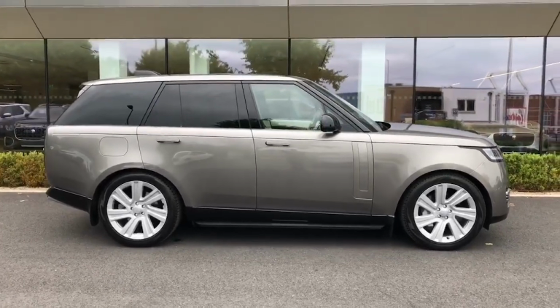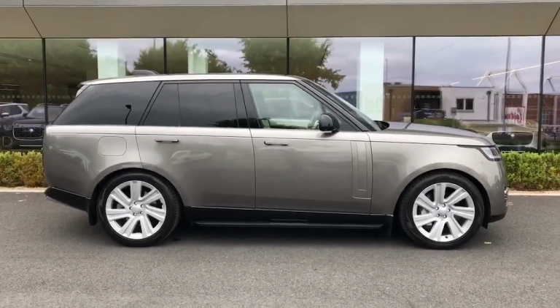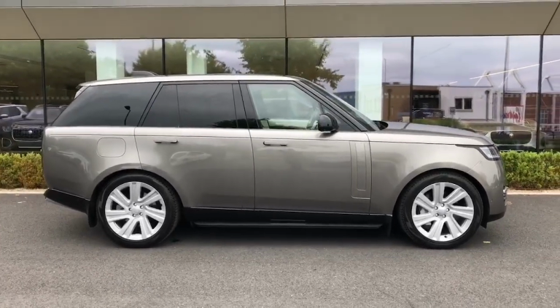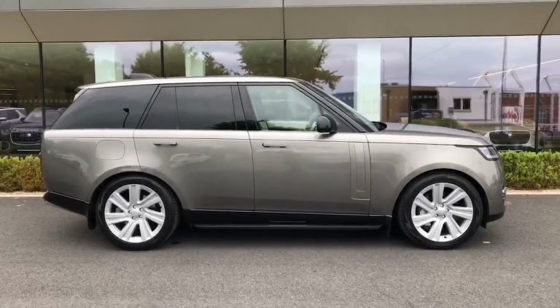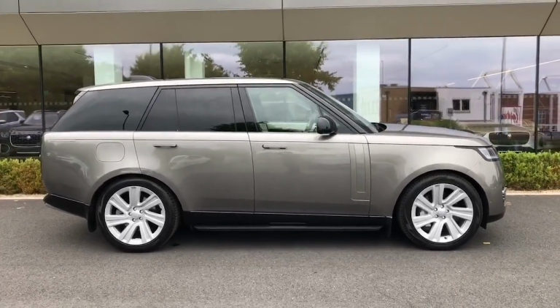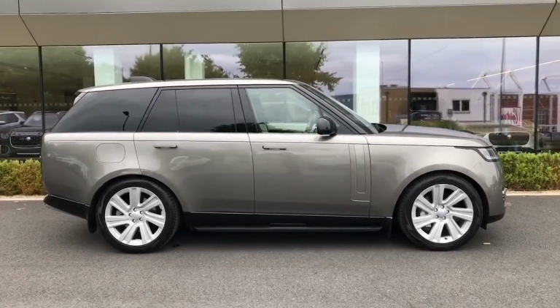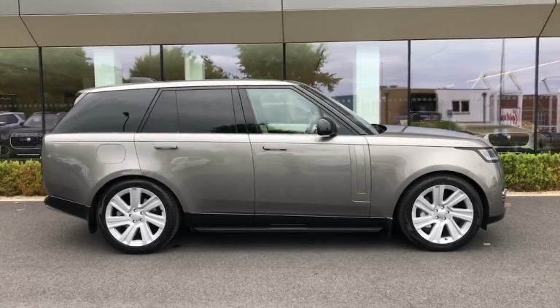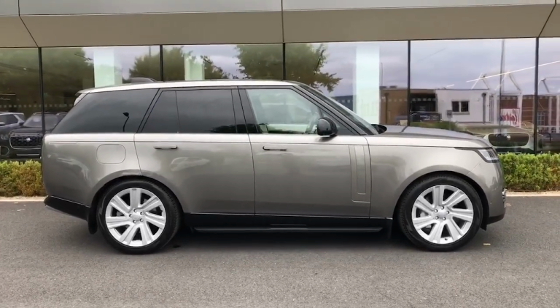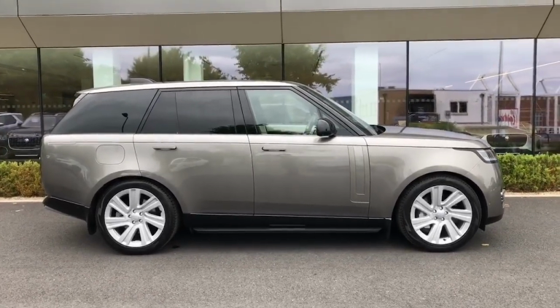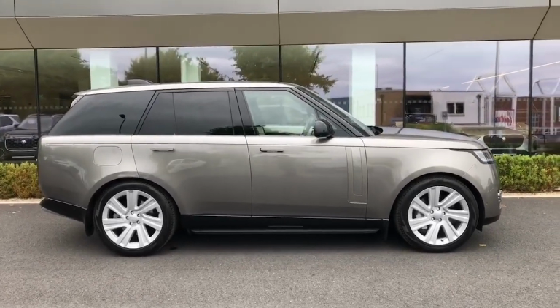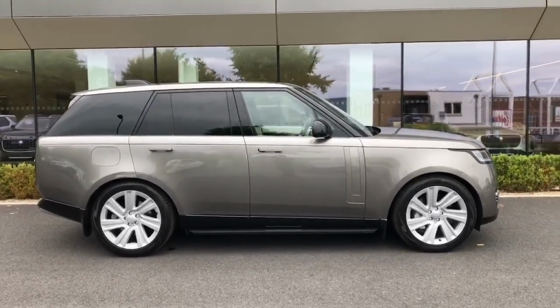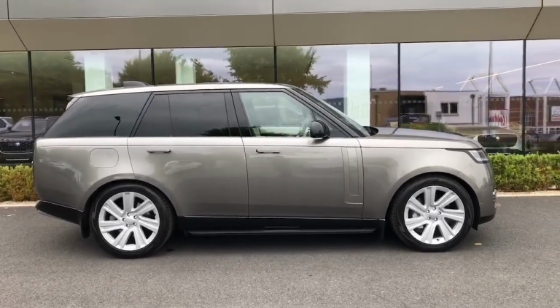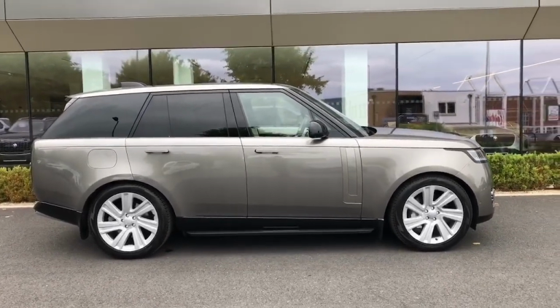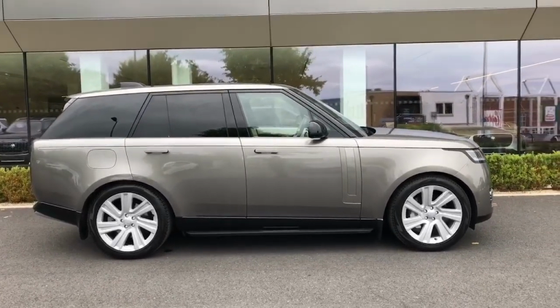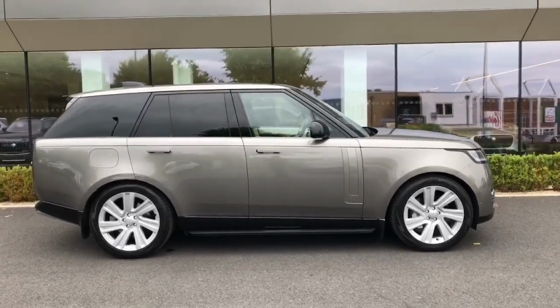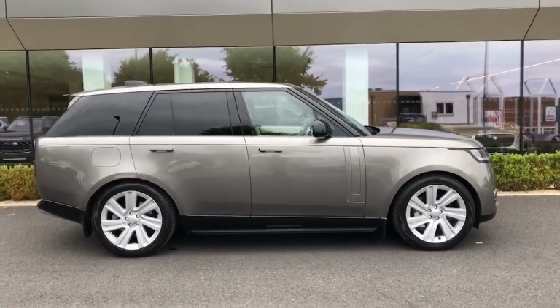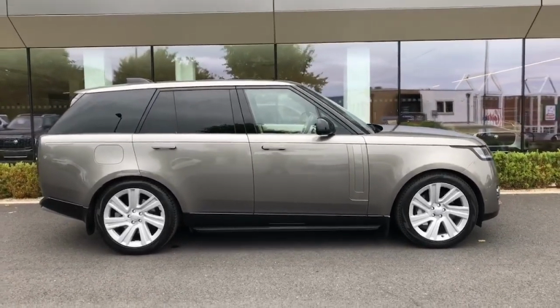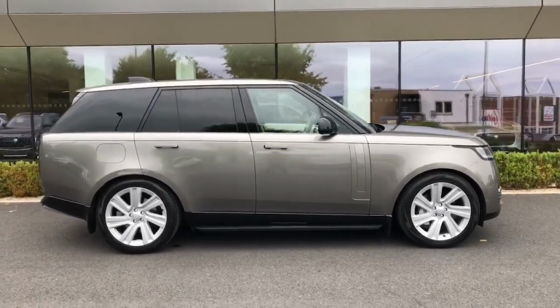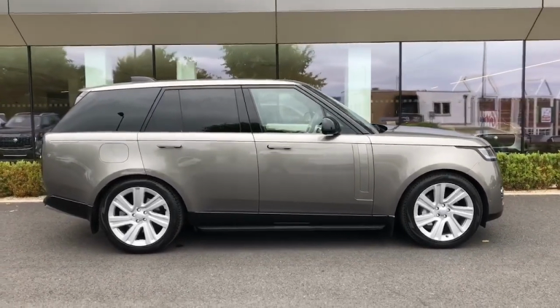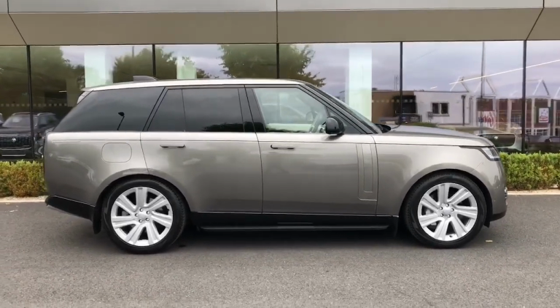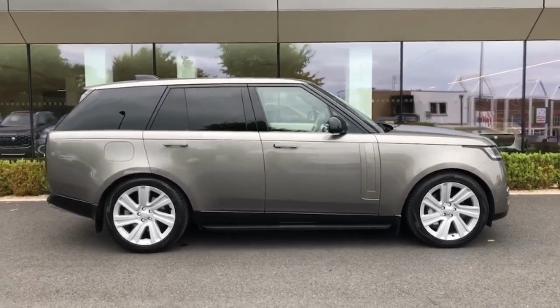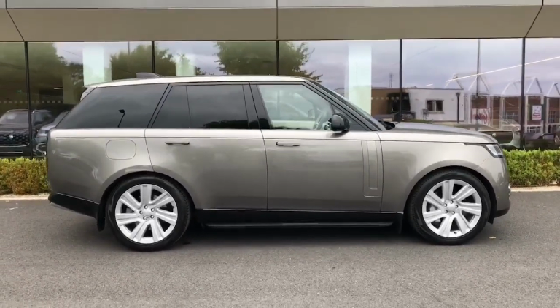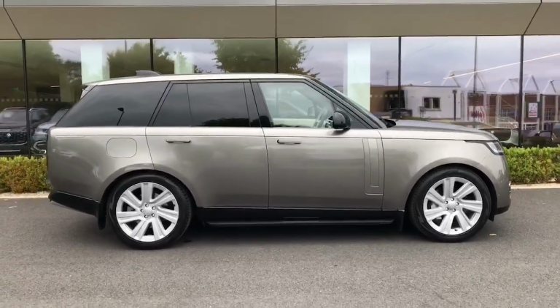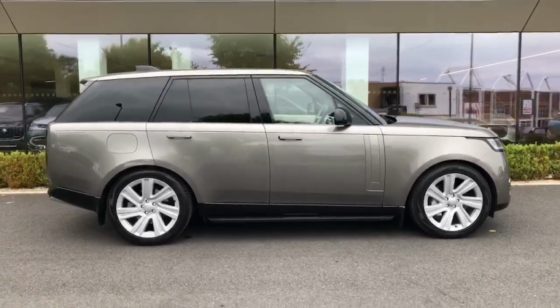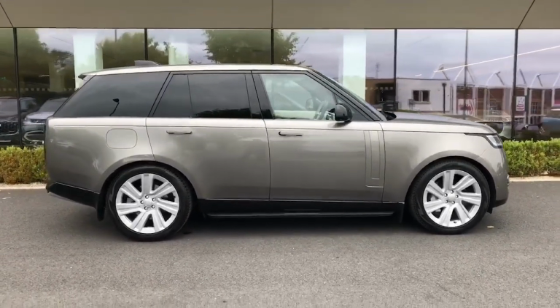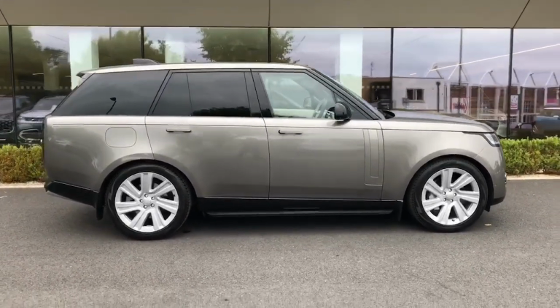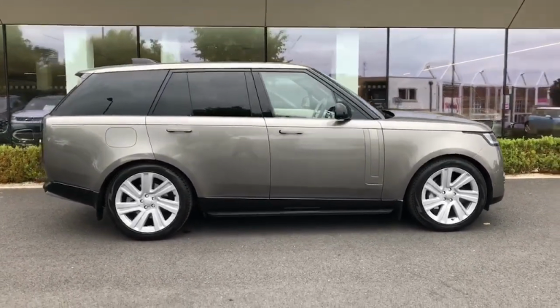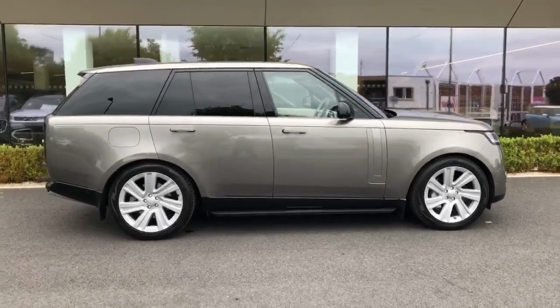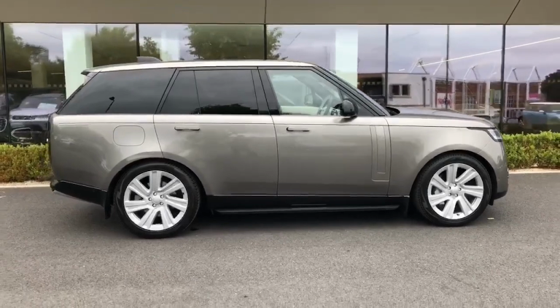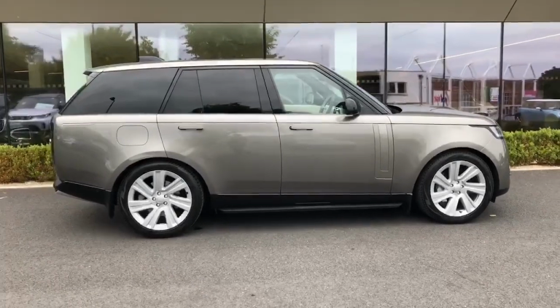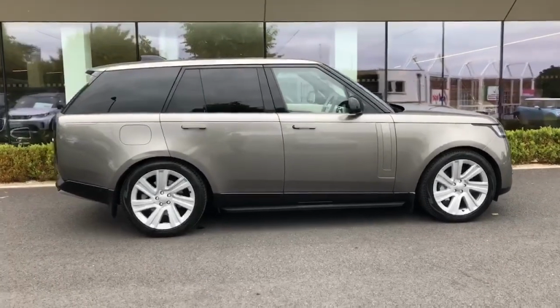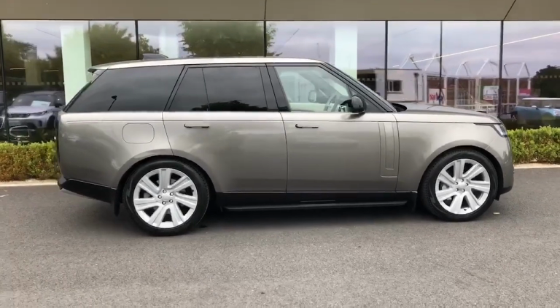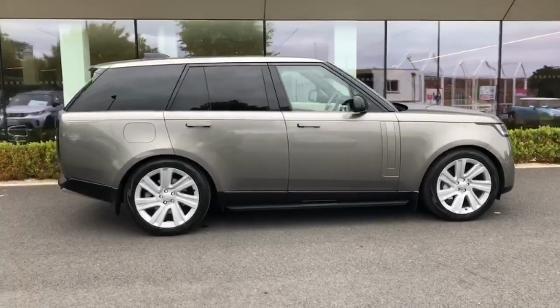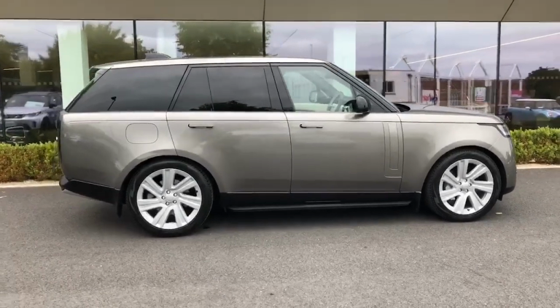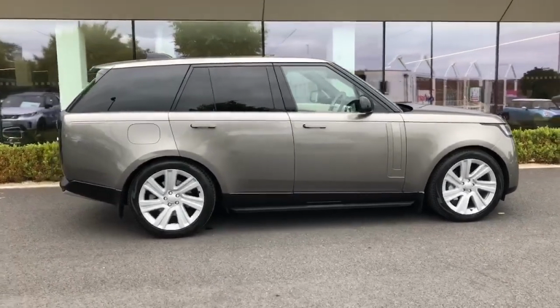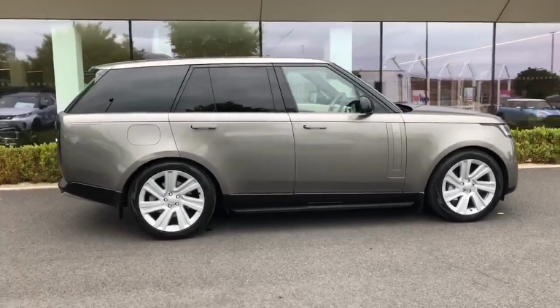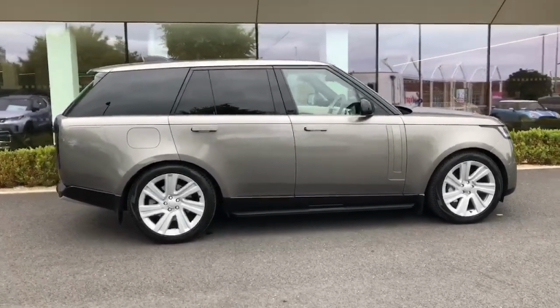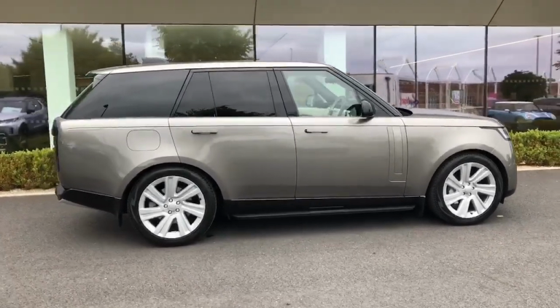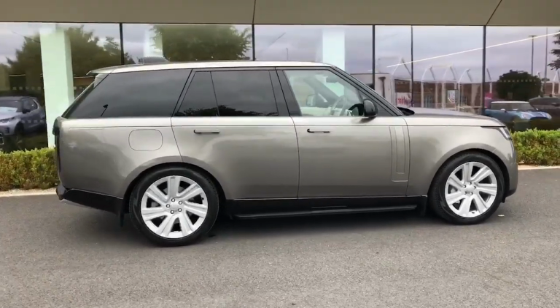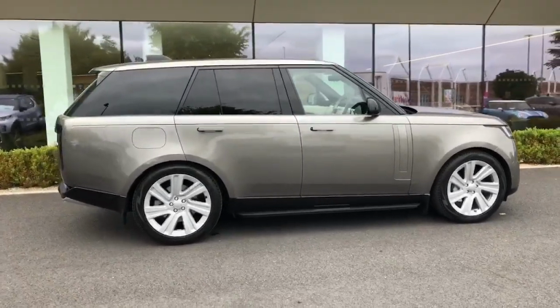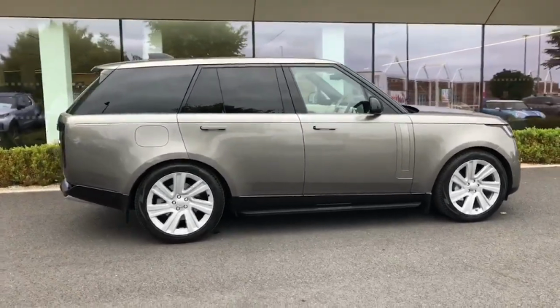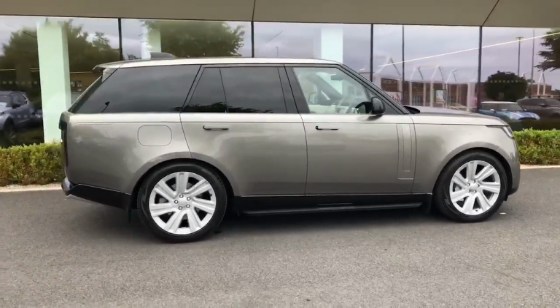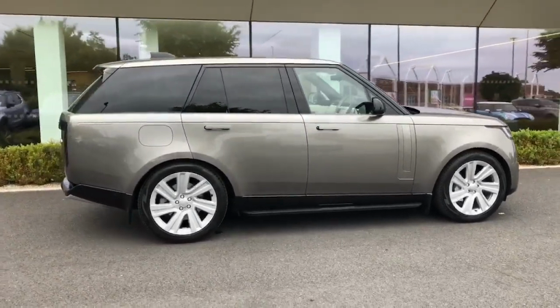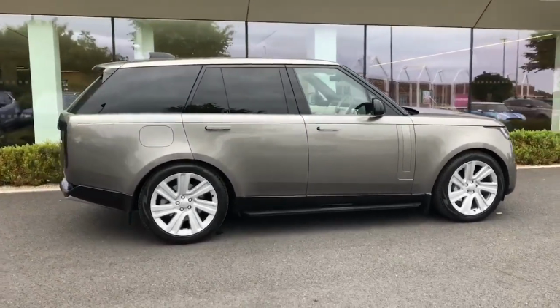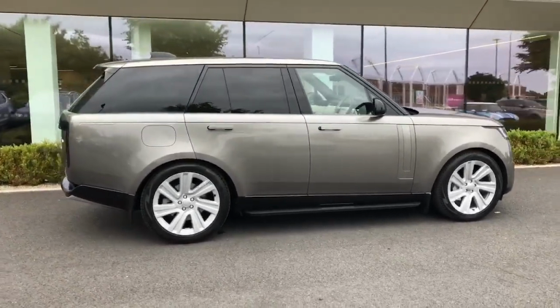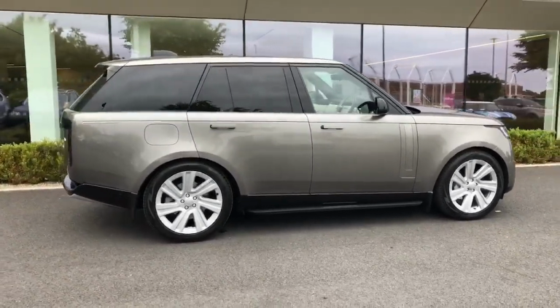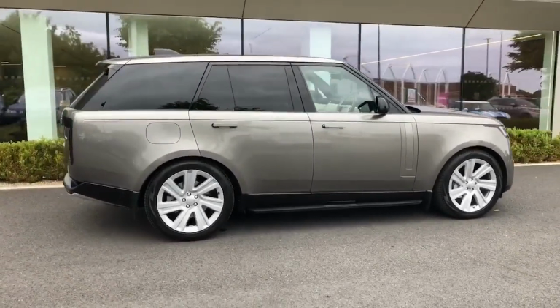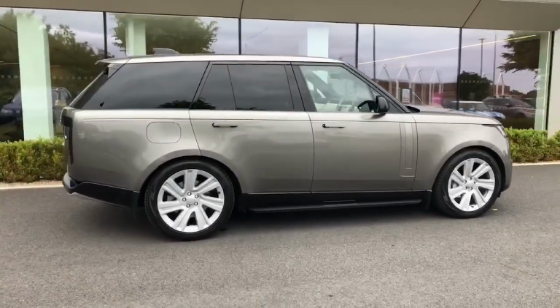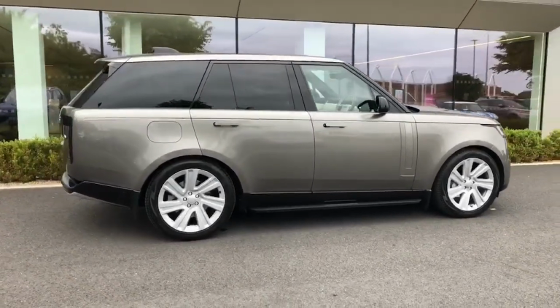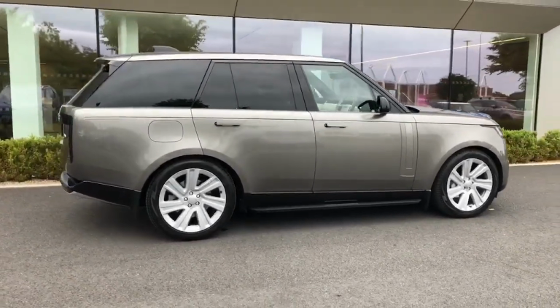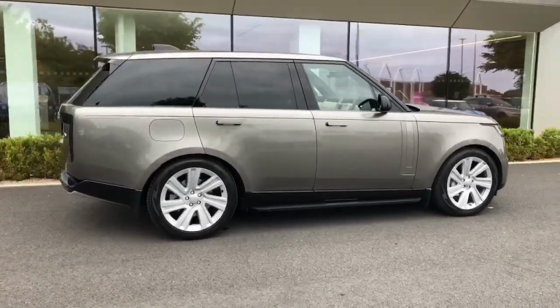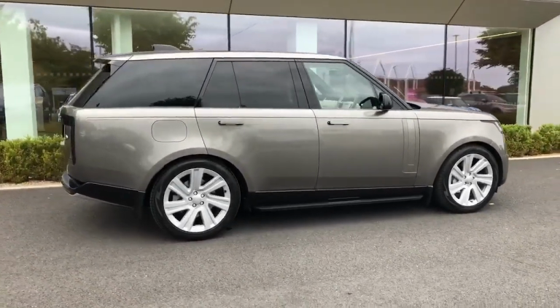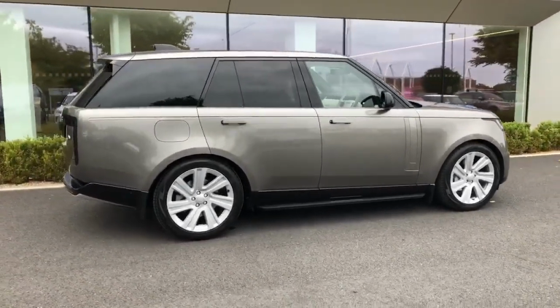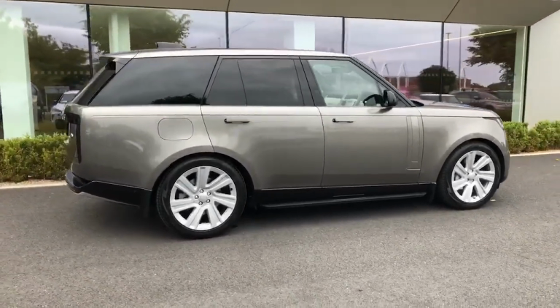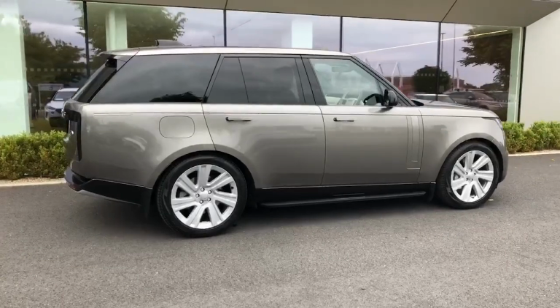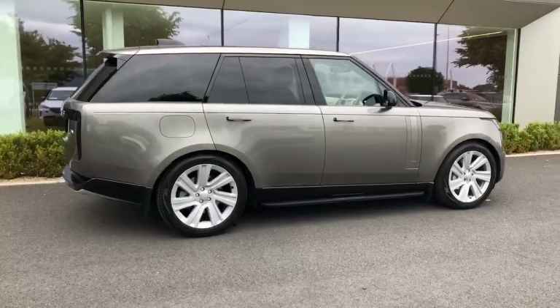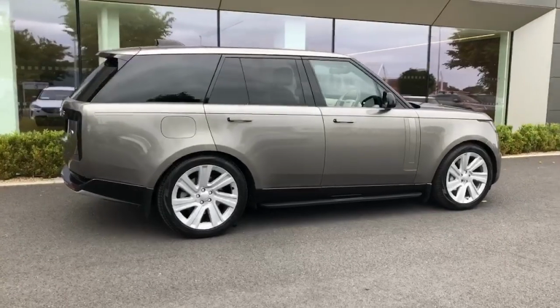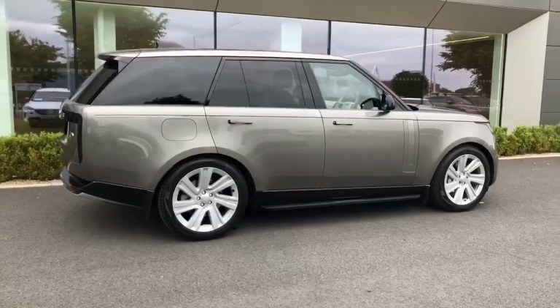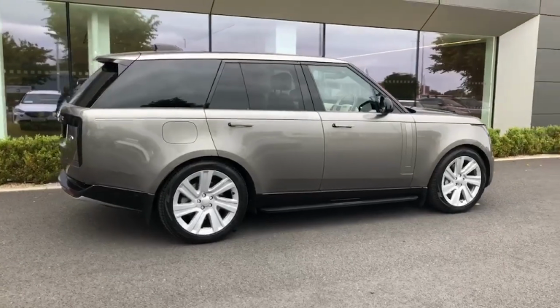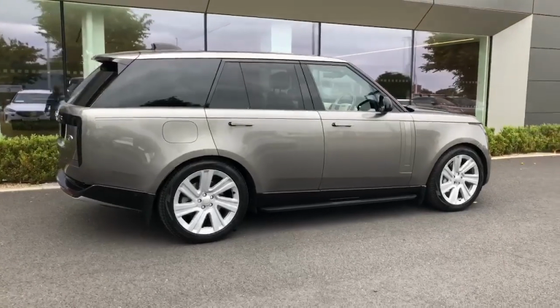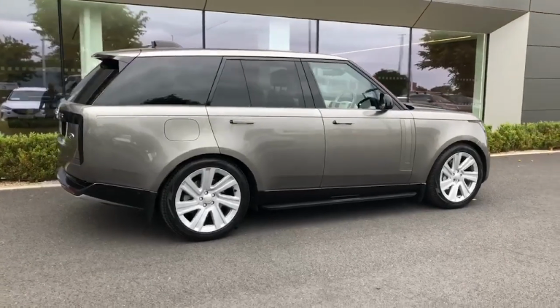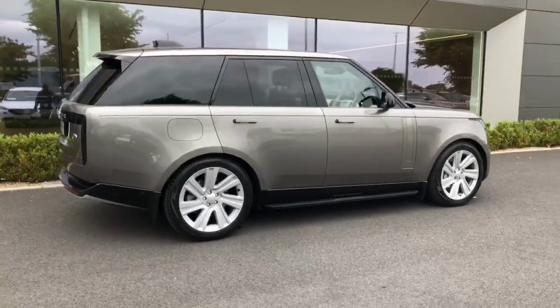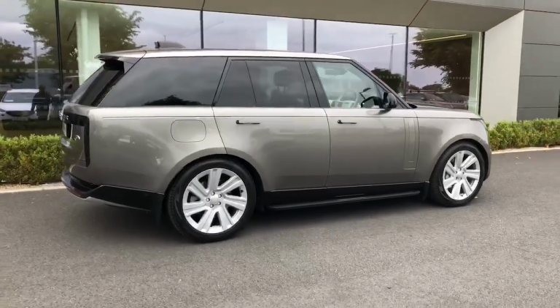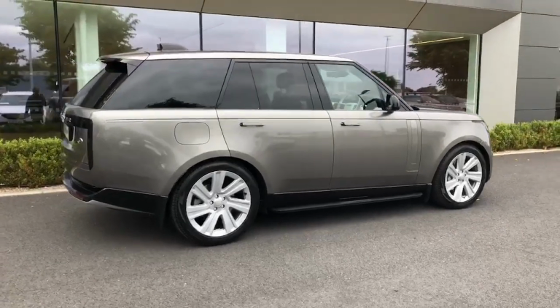It comes loaded with comfort and safety features like air conditioning, satellite navigation, ABS, and parking assistance.